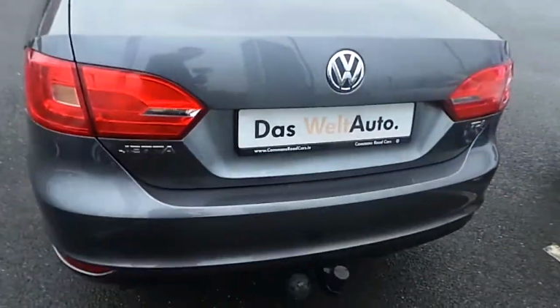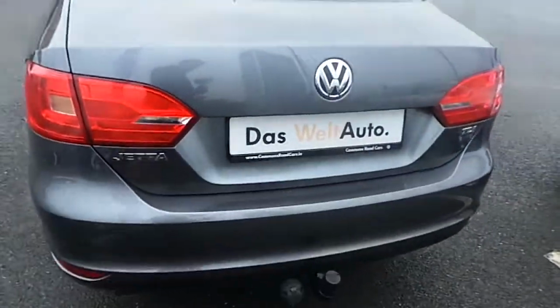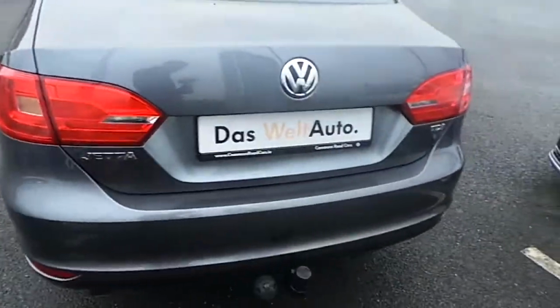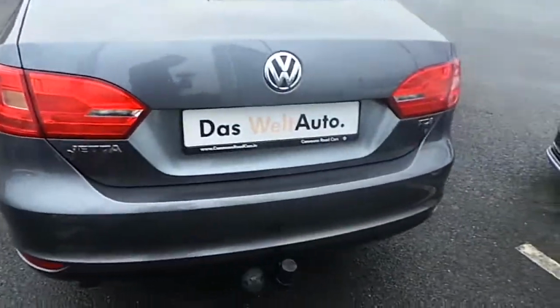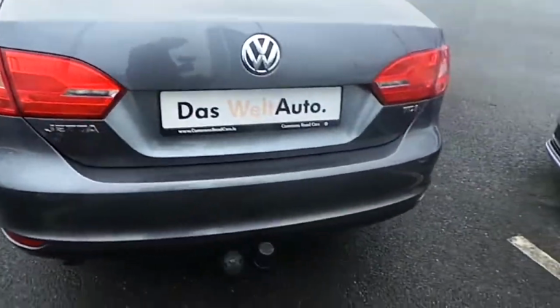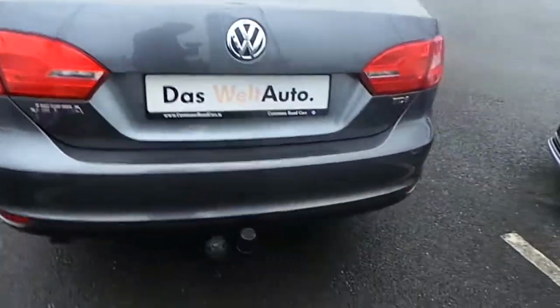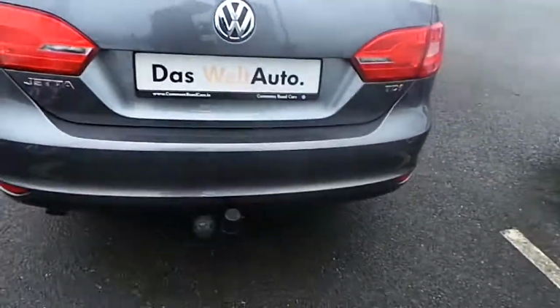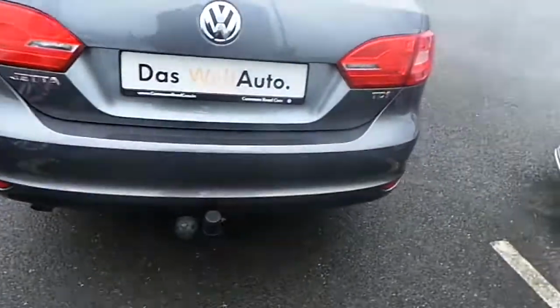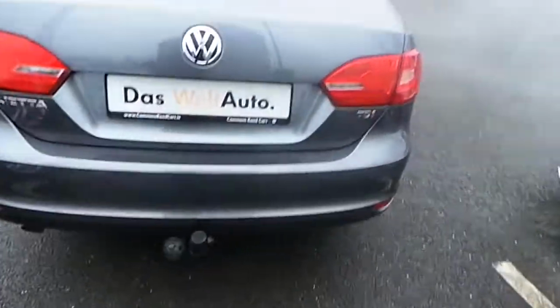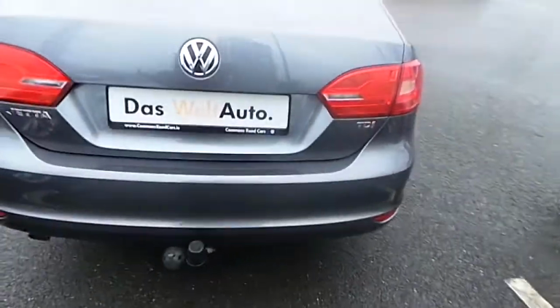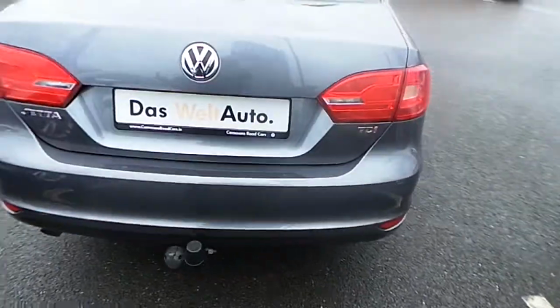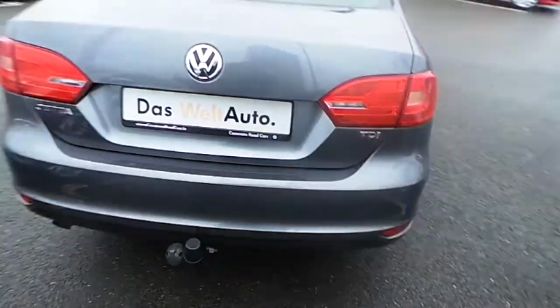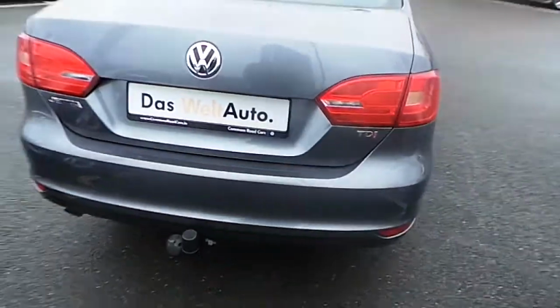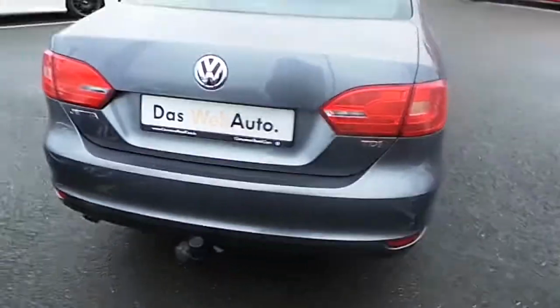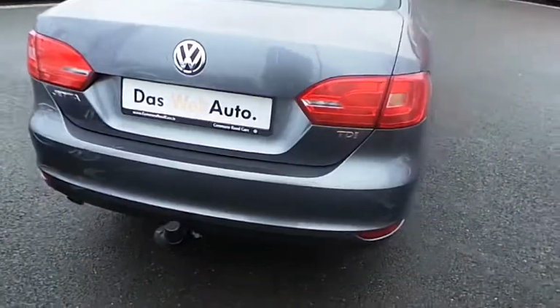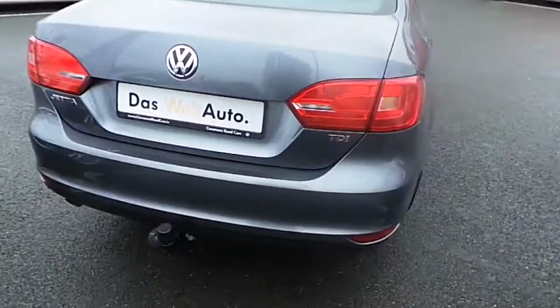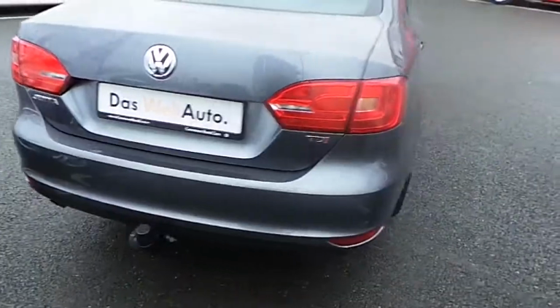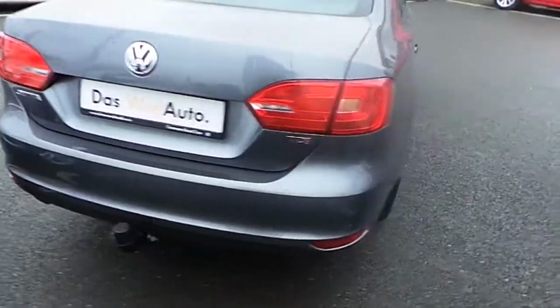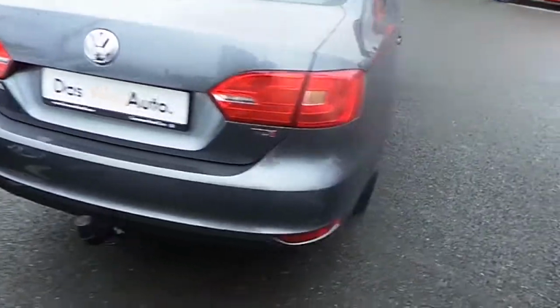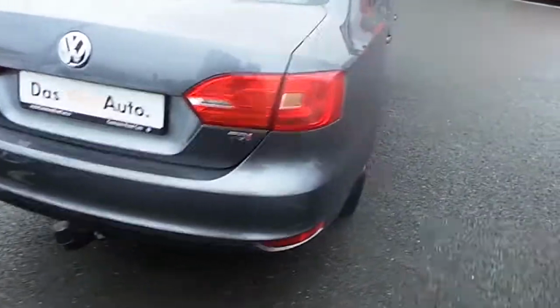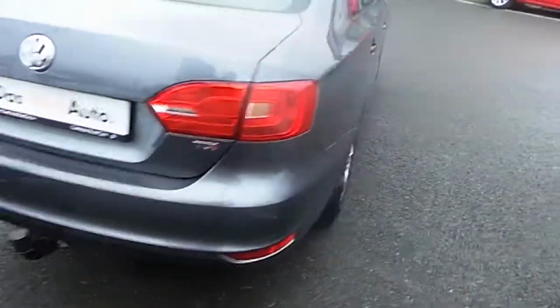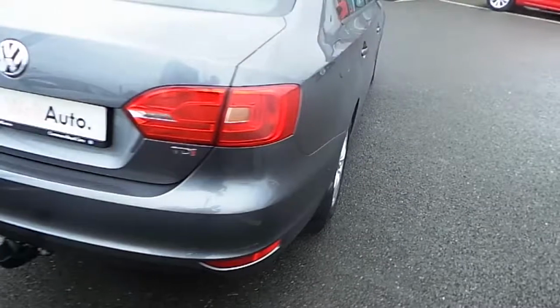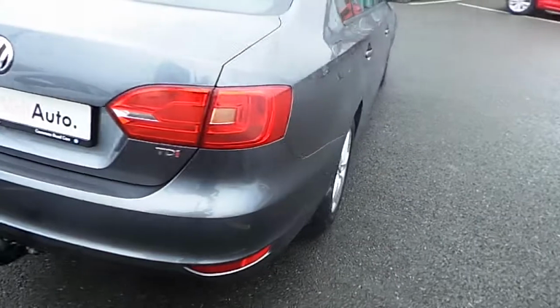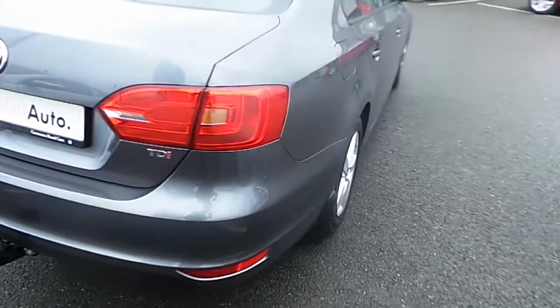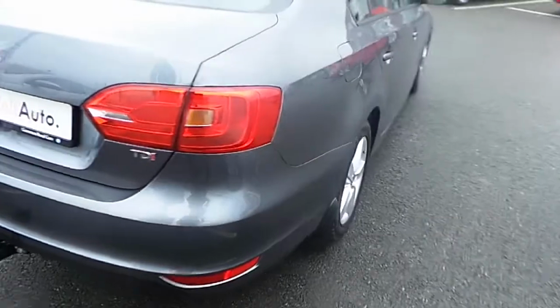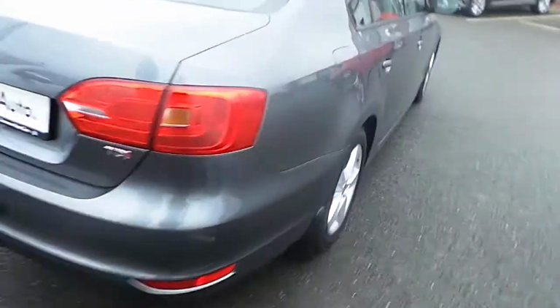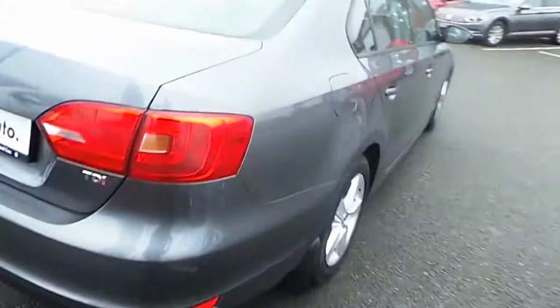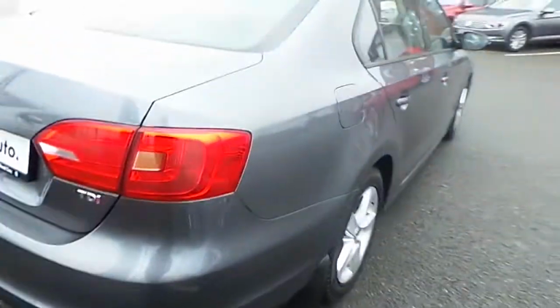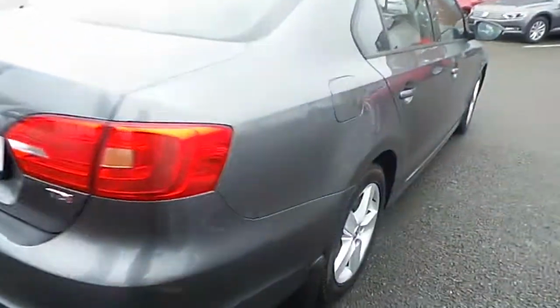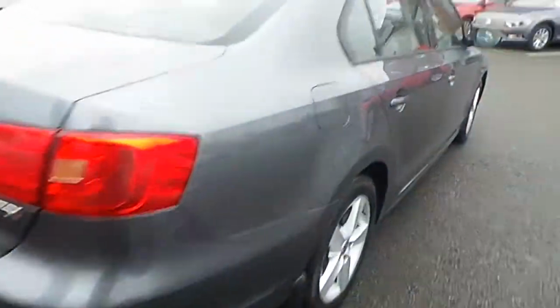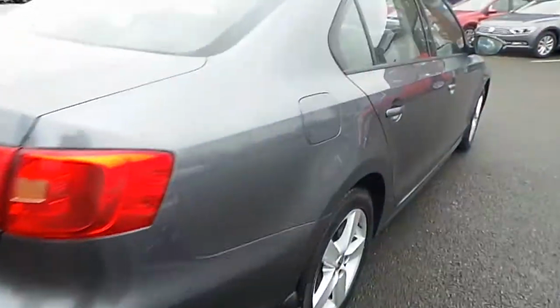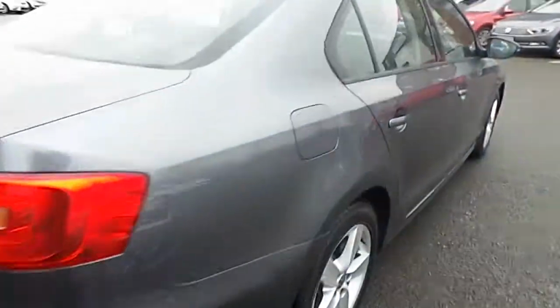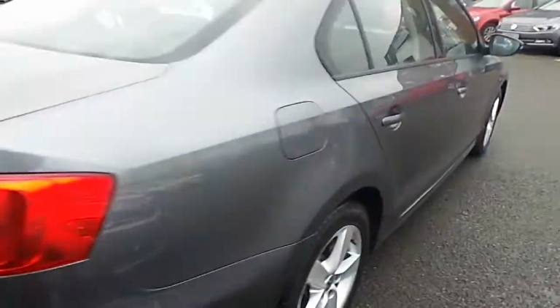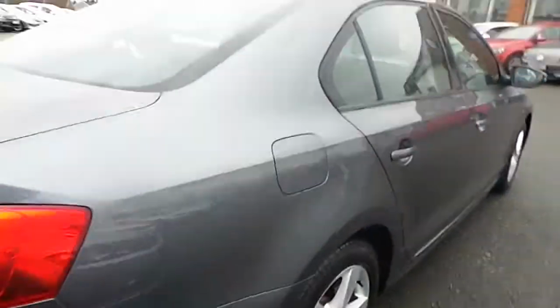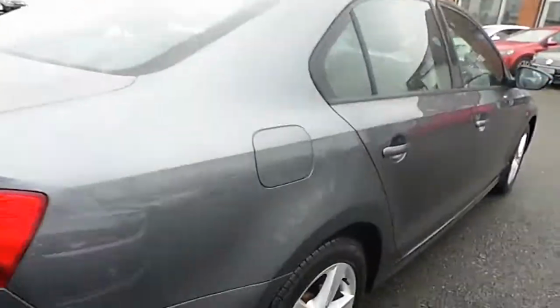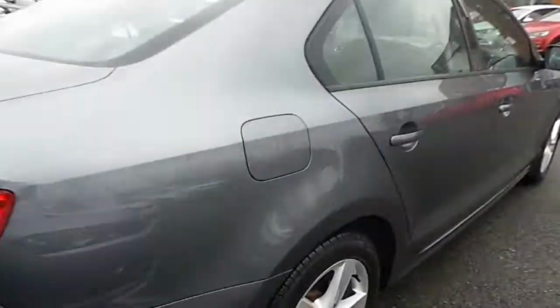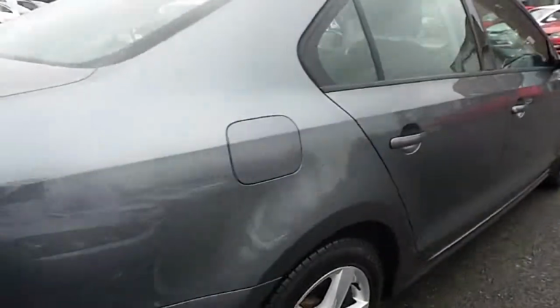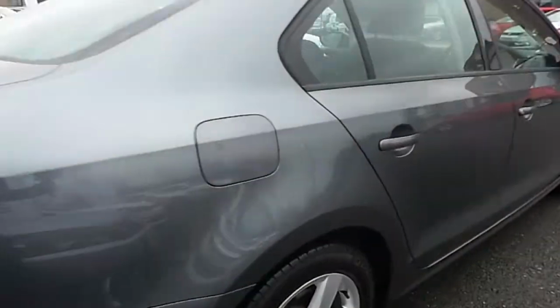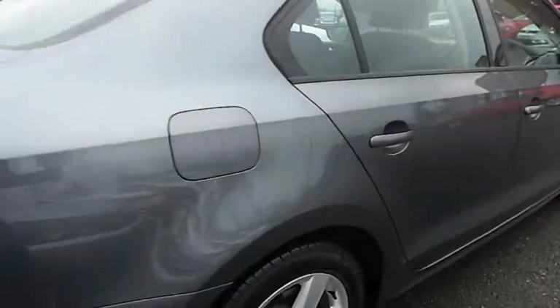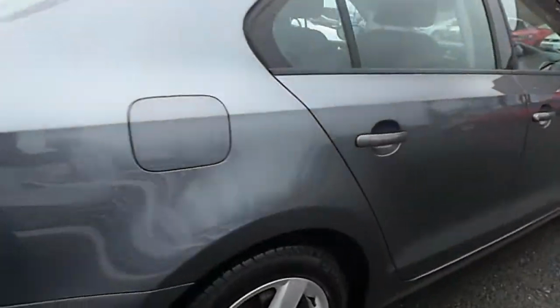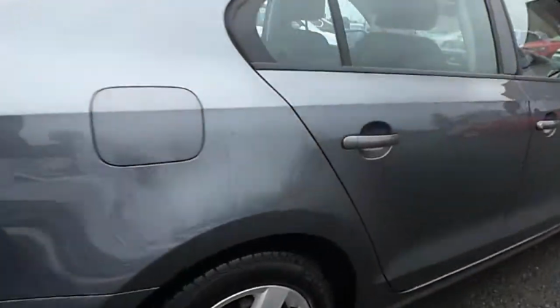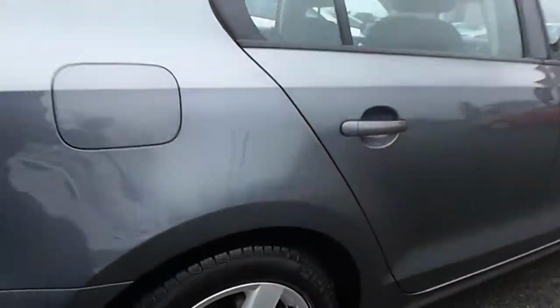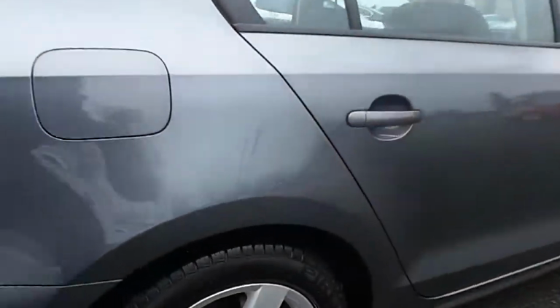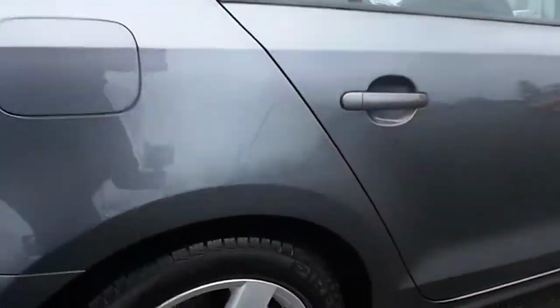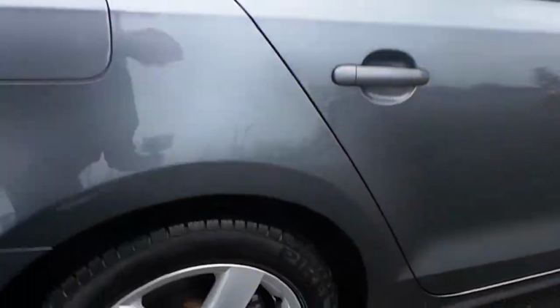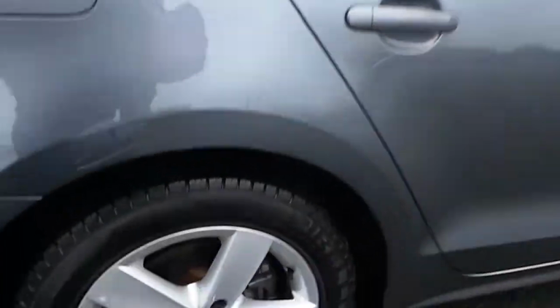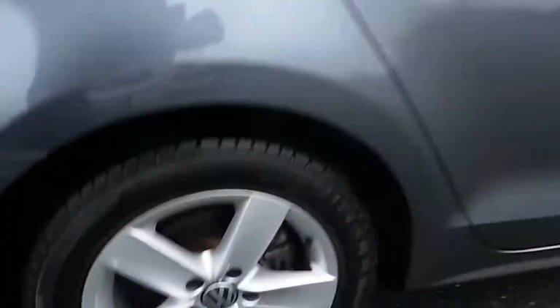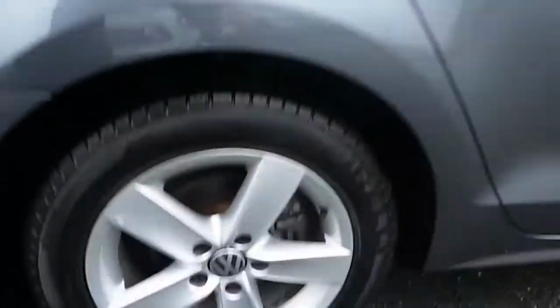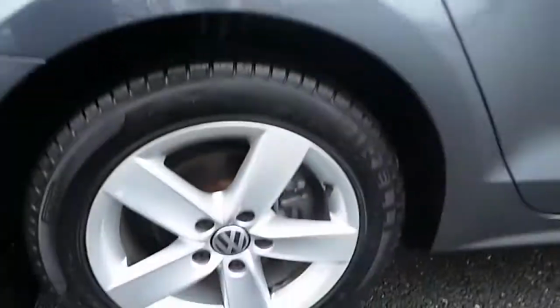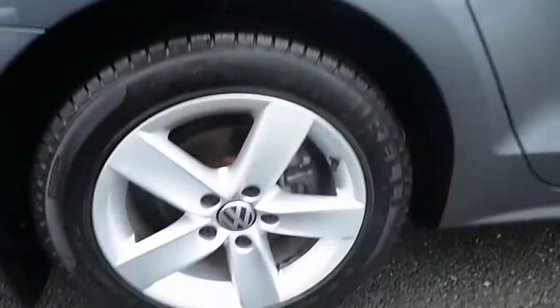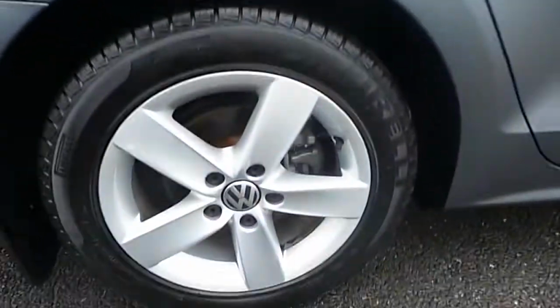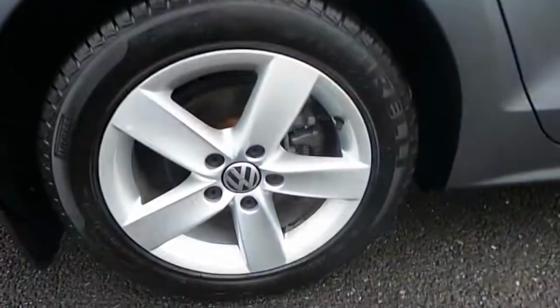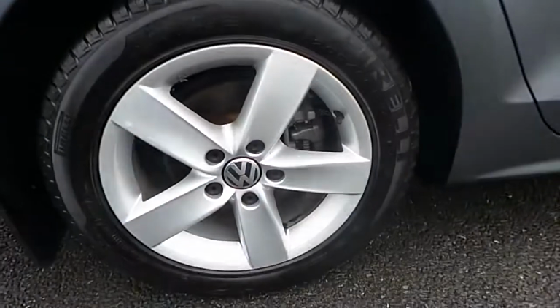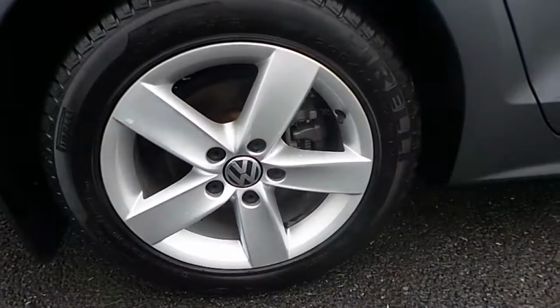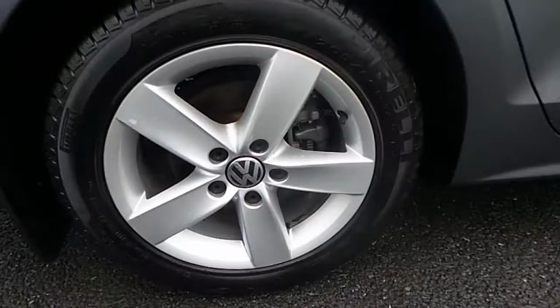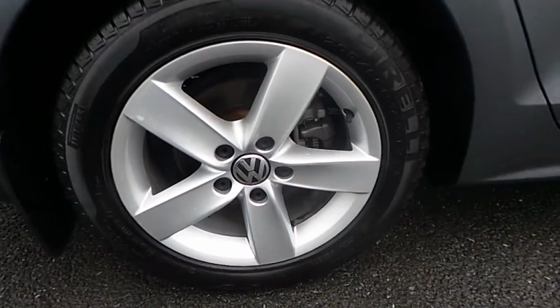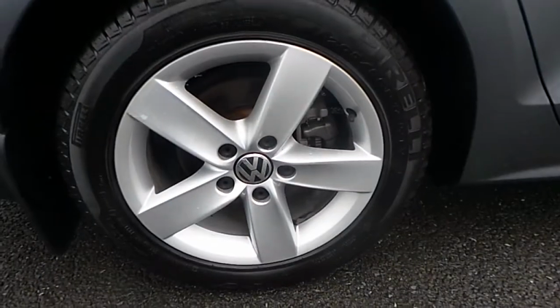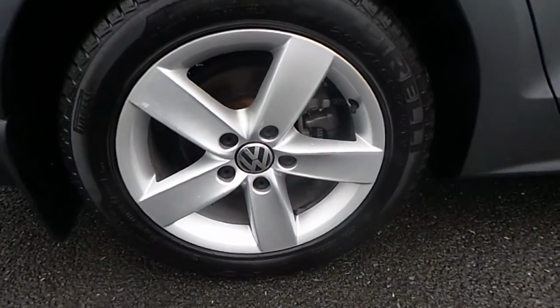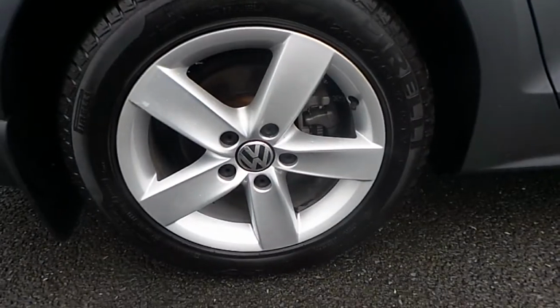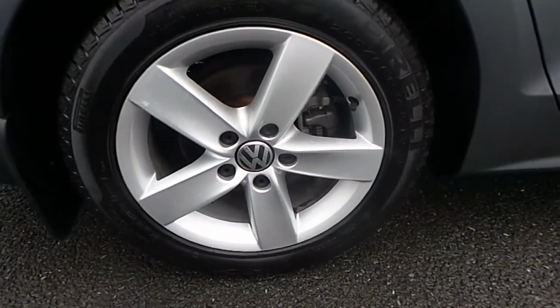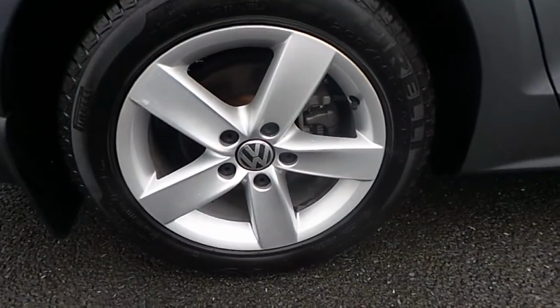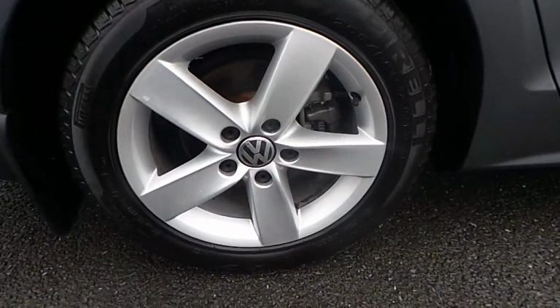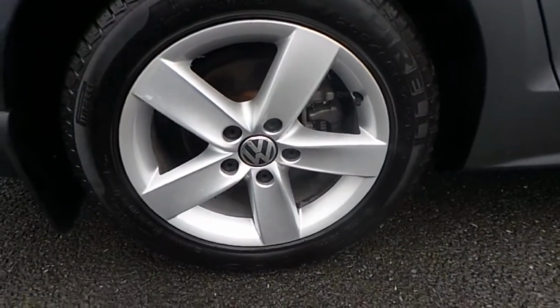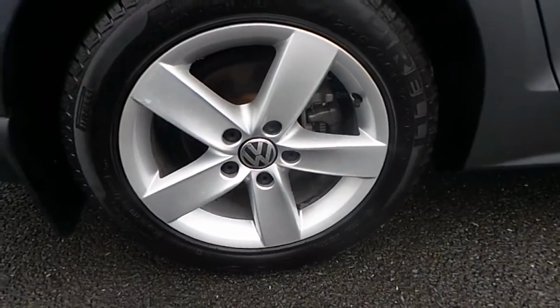It's finished in a grey metallic paint with 16-inch alloy wheels.